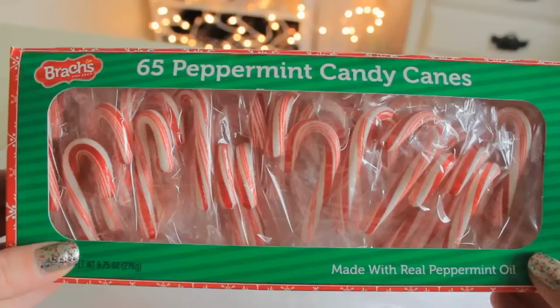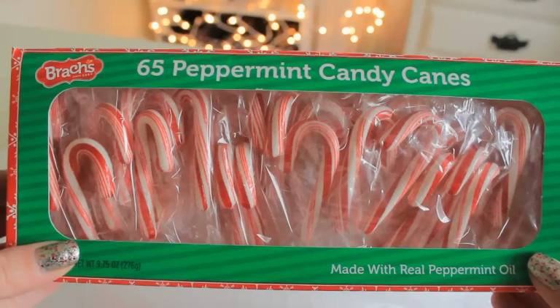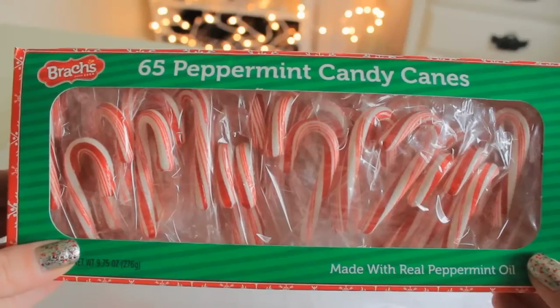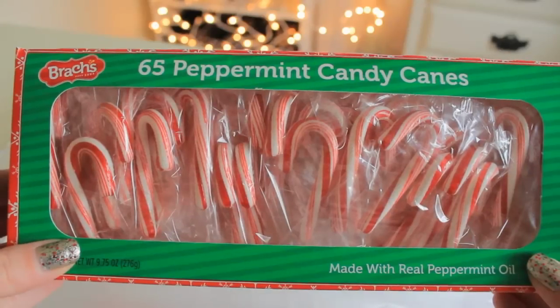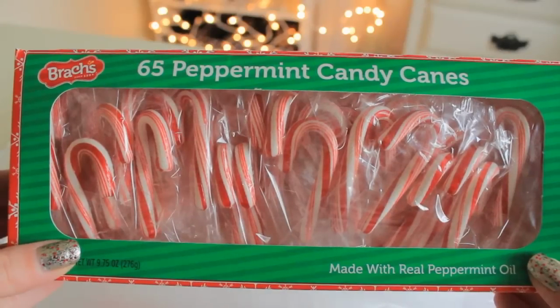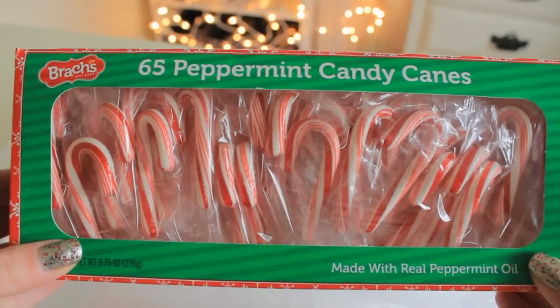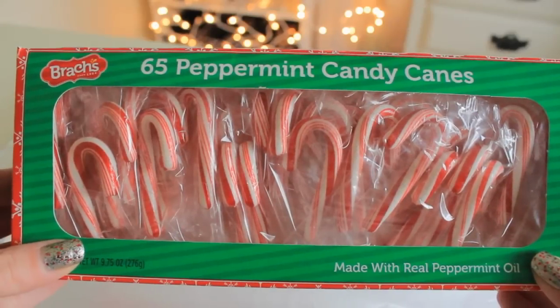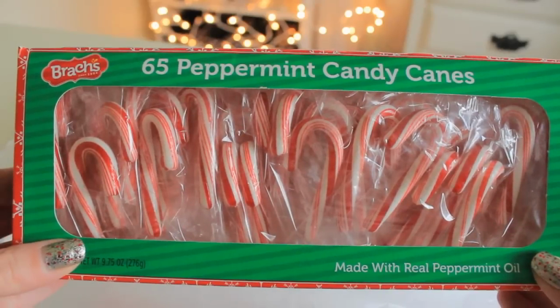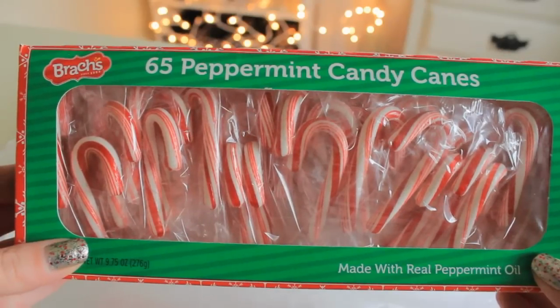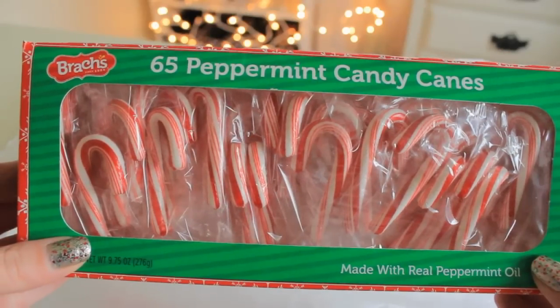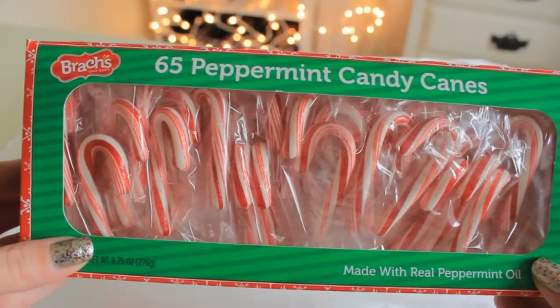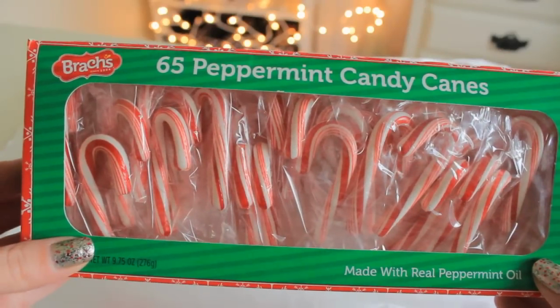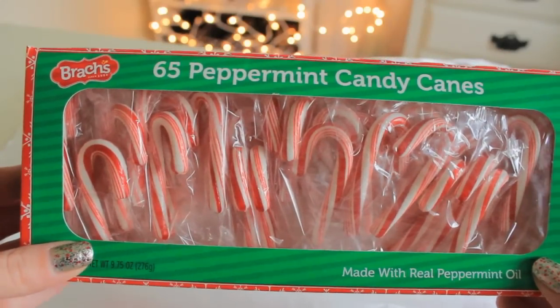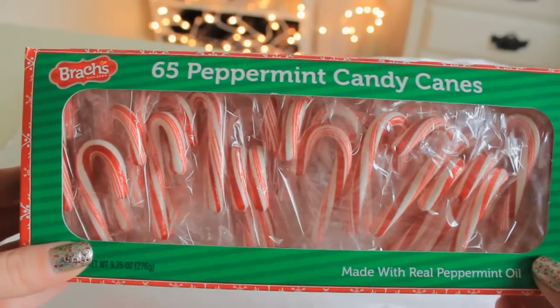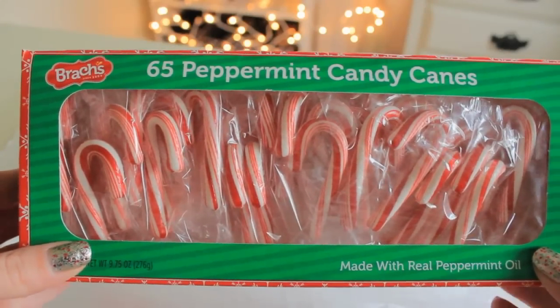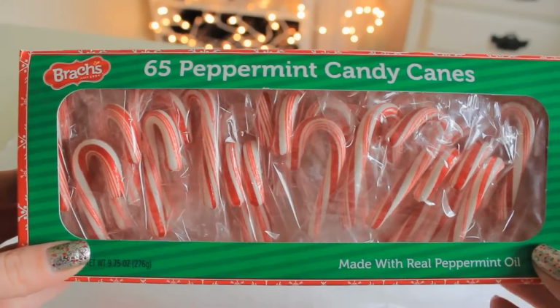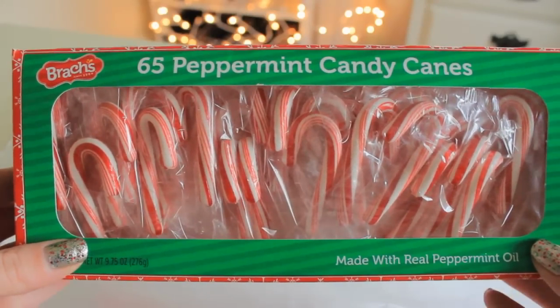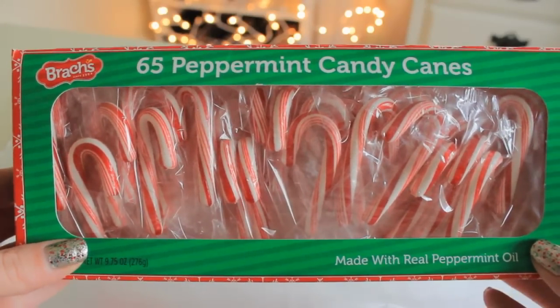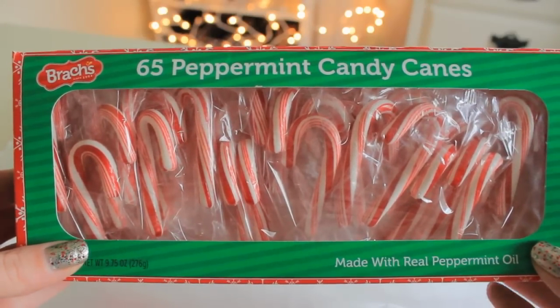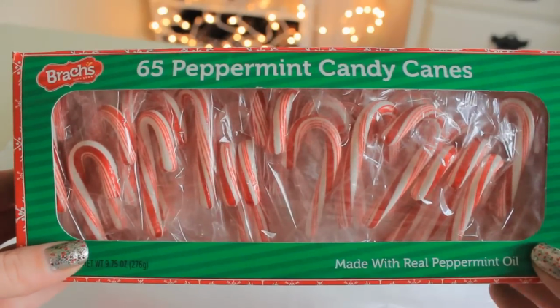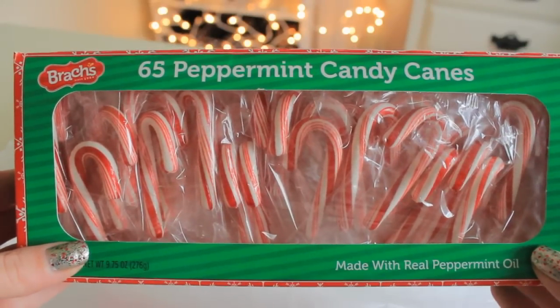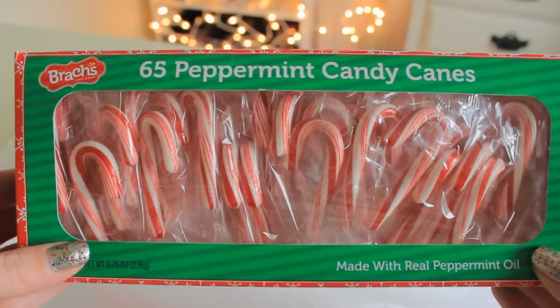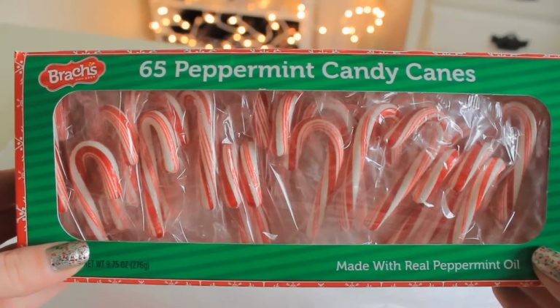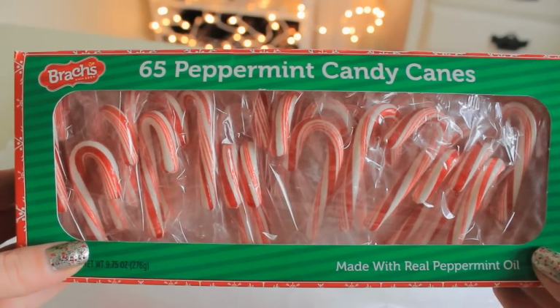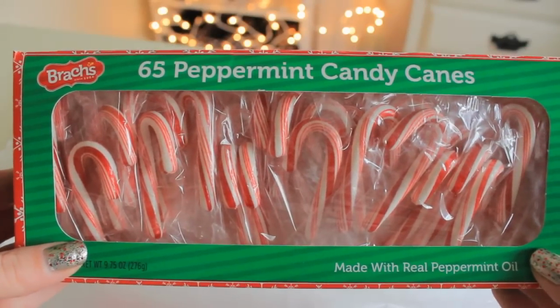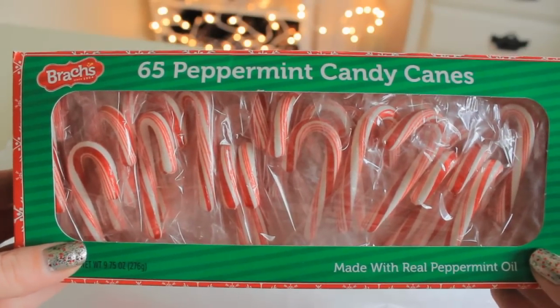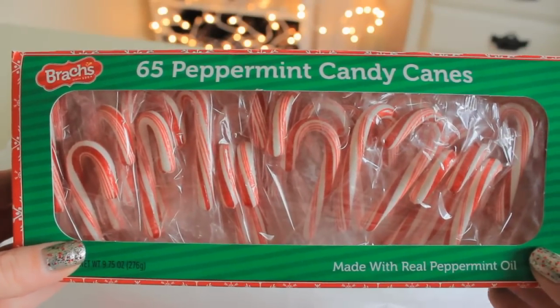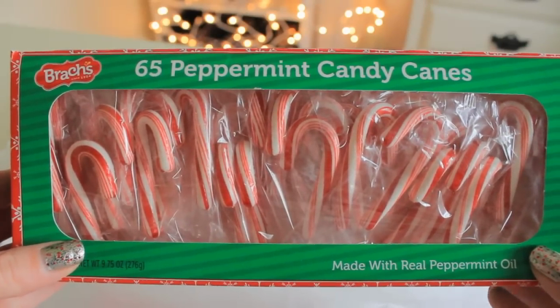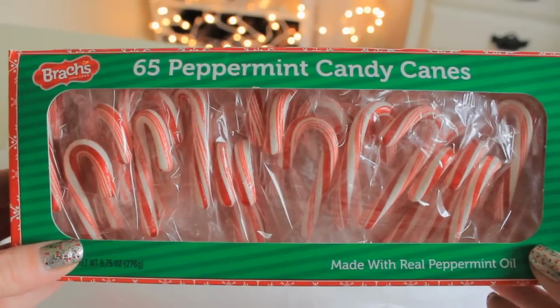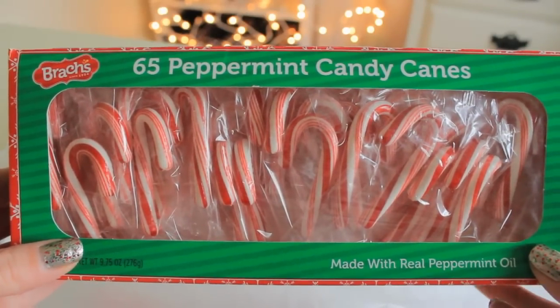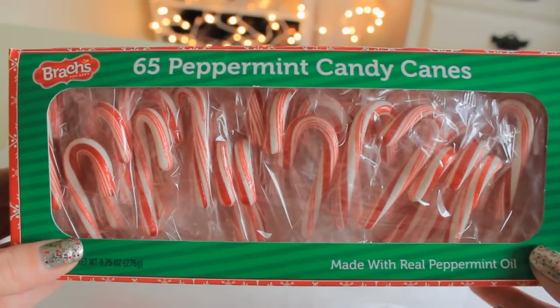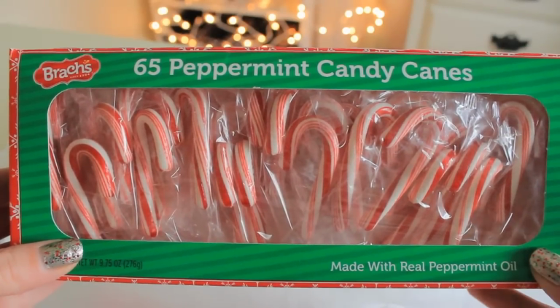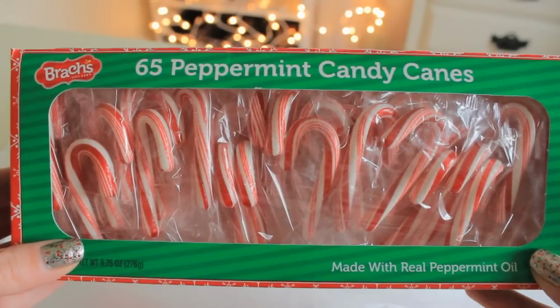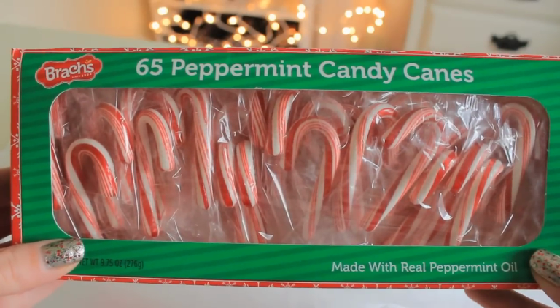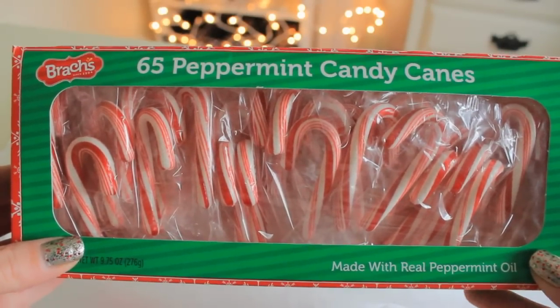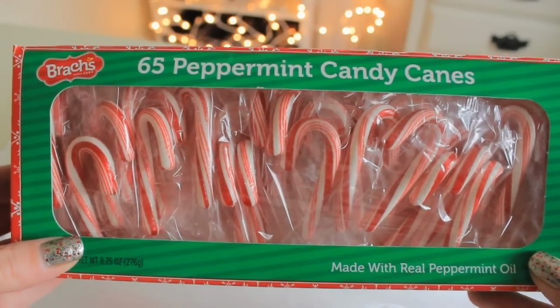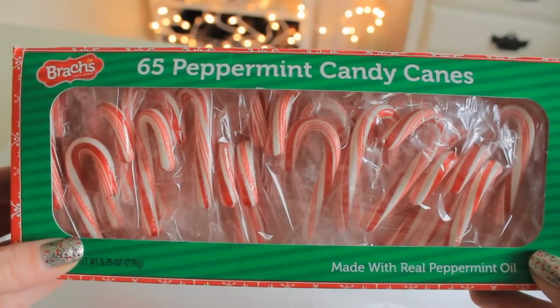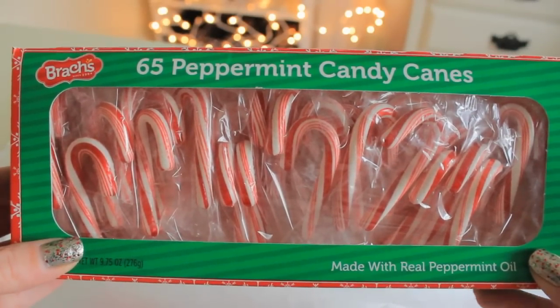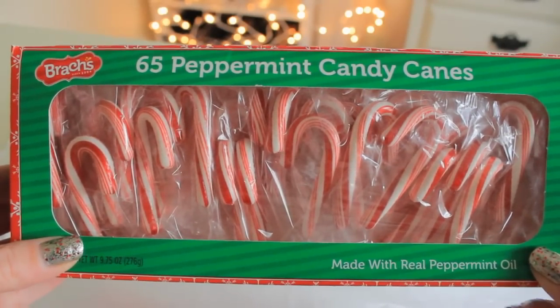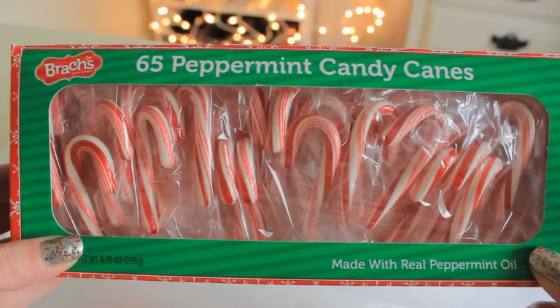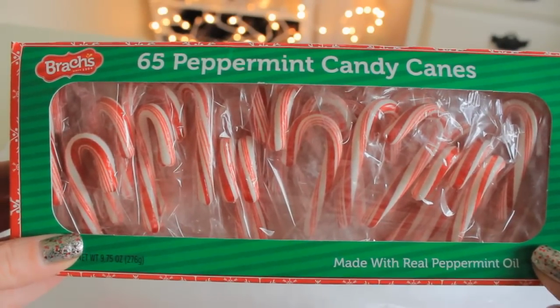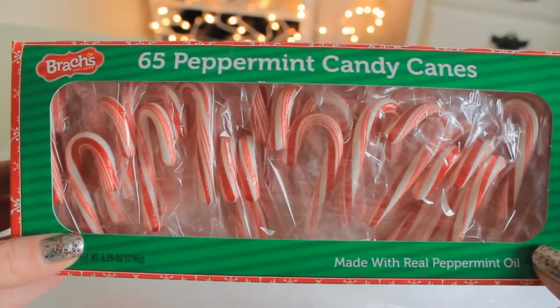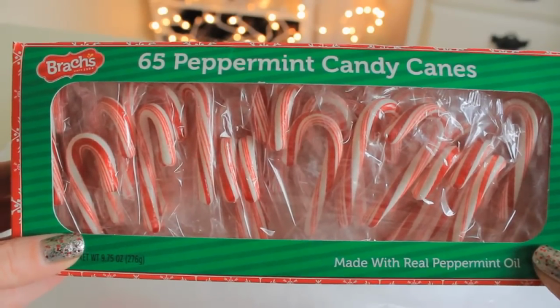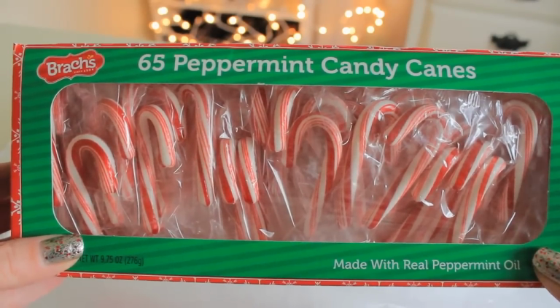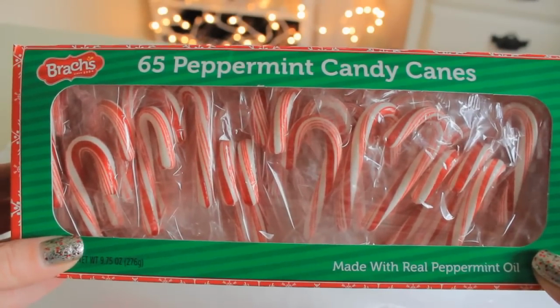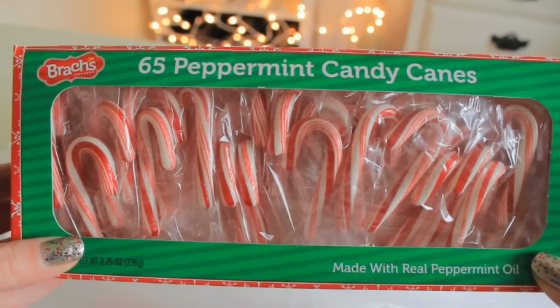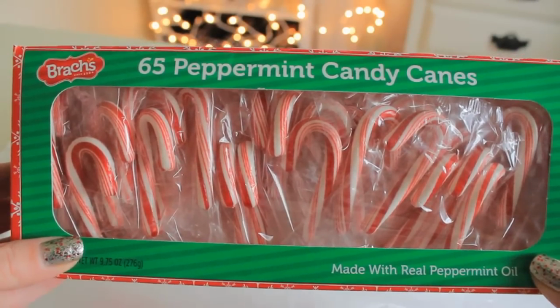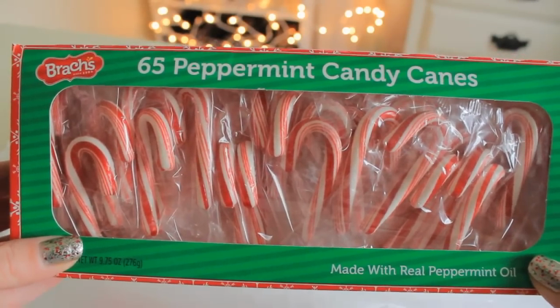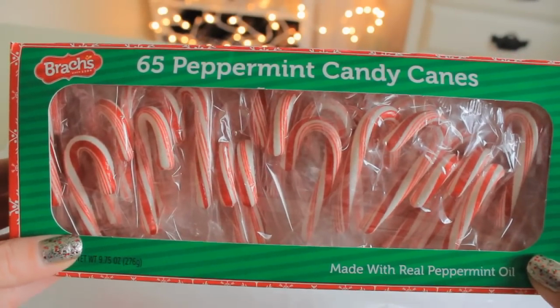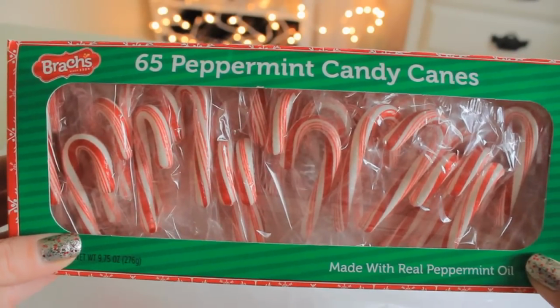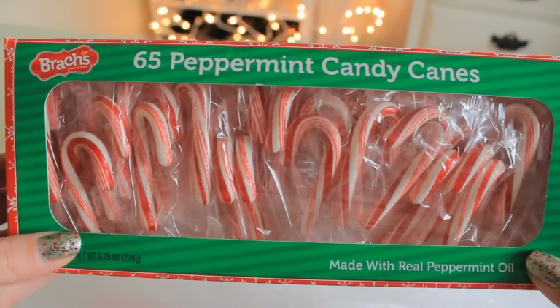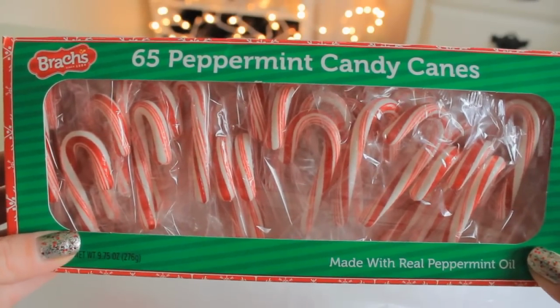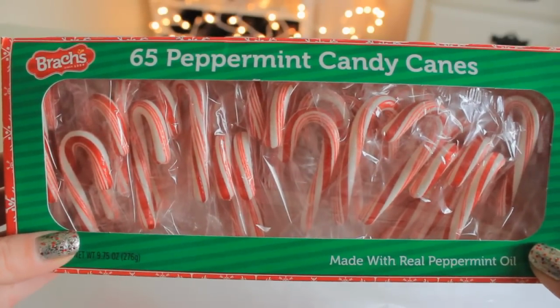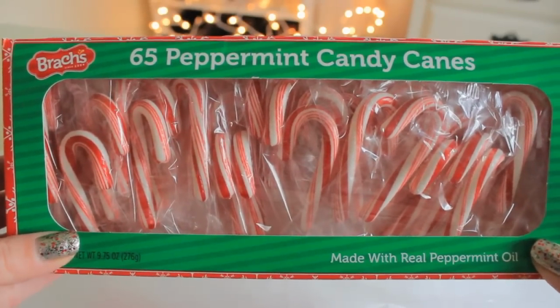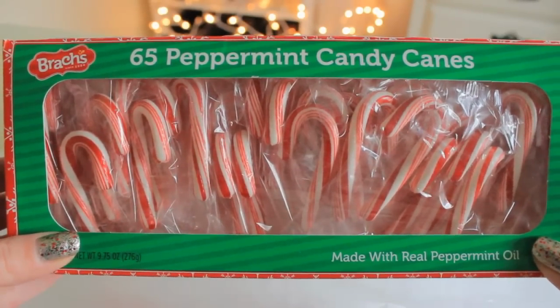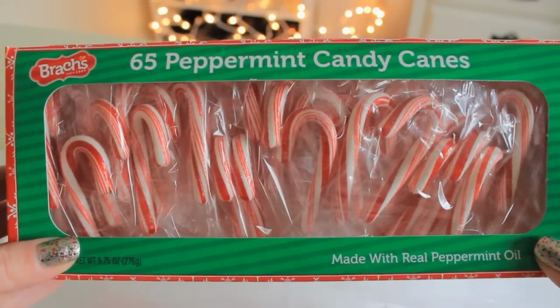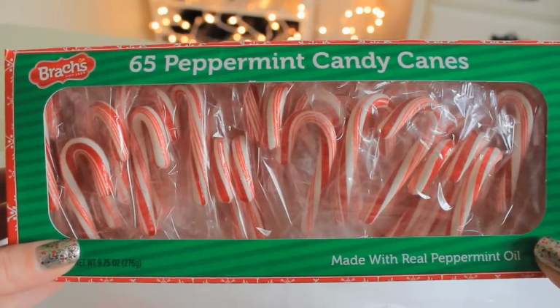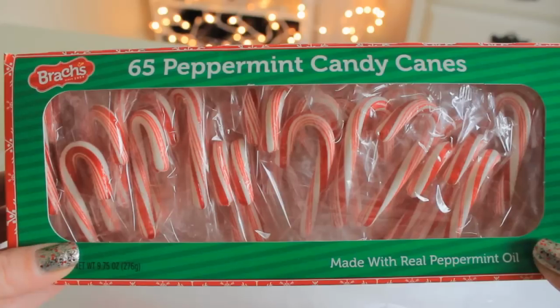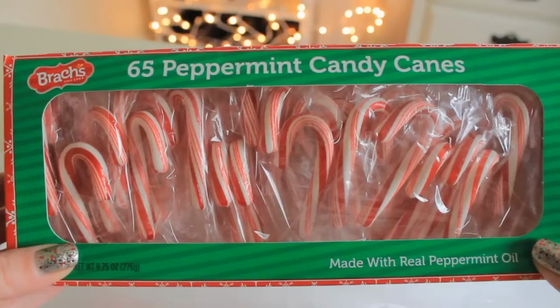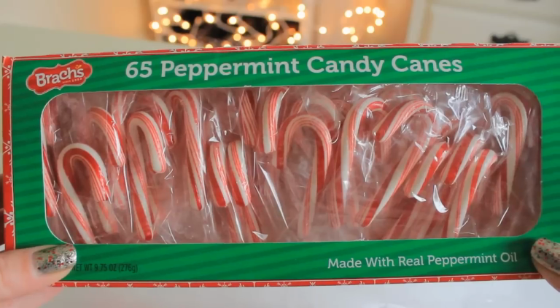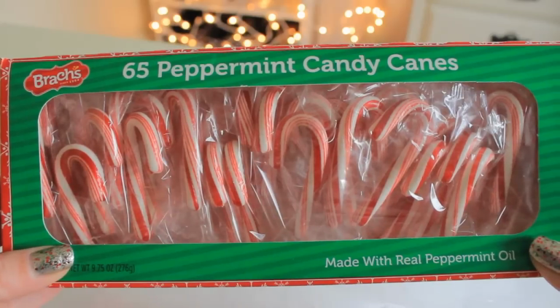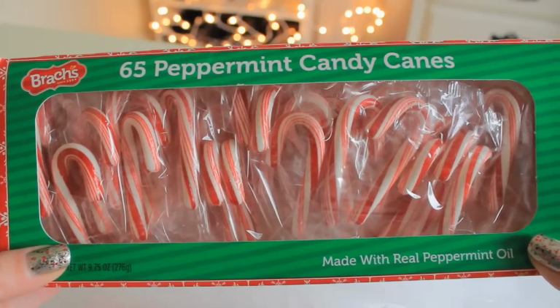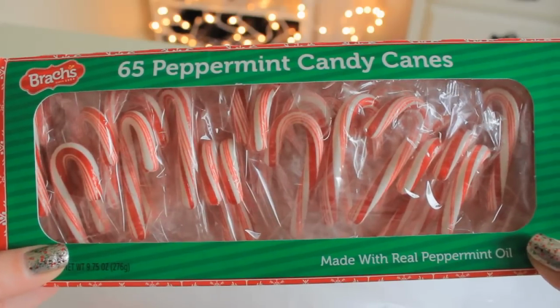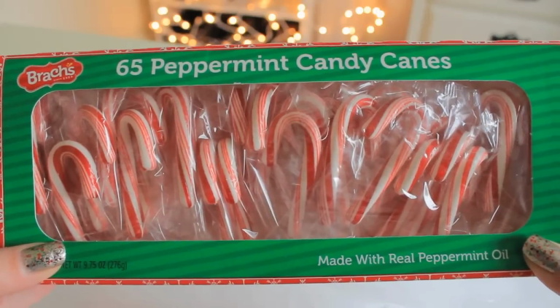I also wanted to mention these would be adorable to make for Valentine's Day, so keep that in mind and maybe stock up on candy canes after Christmas.